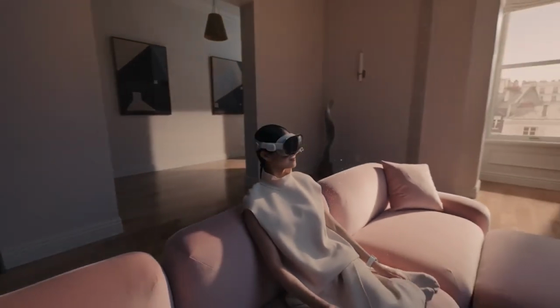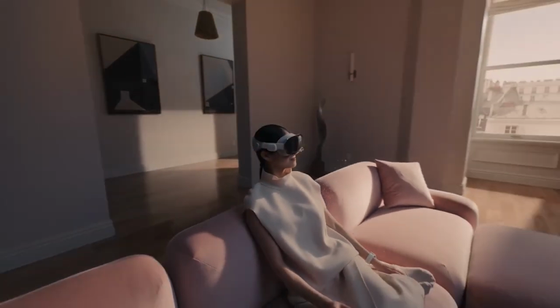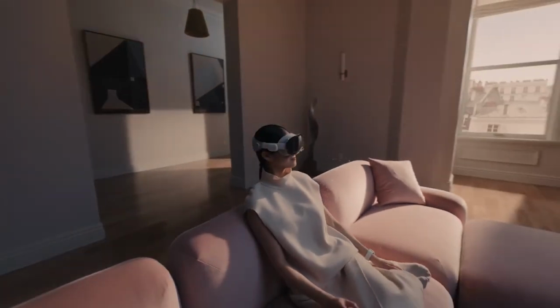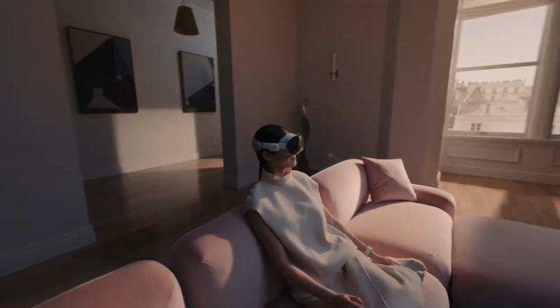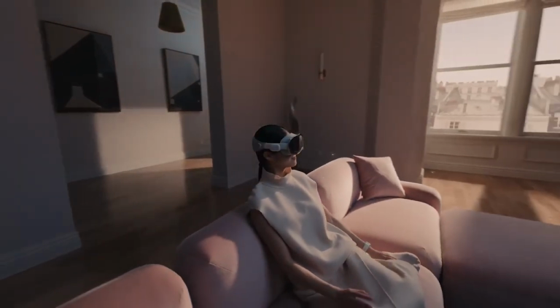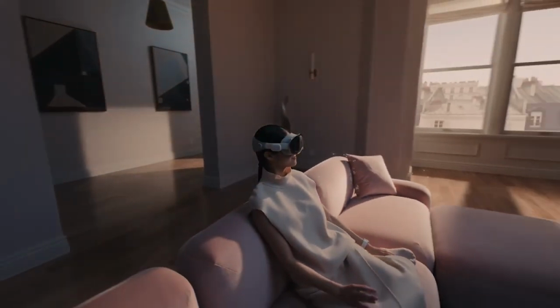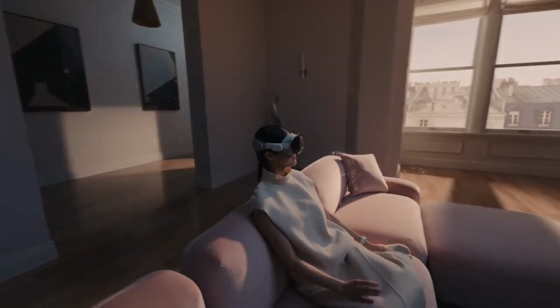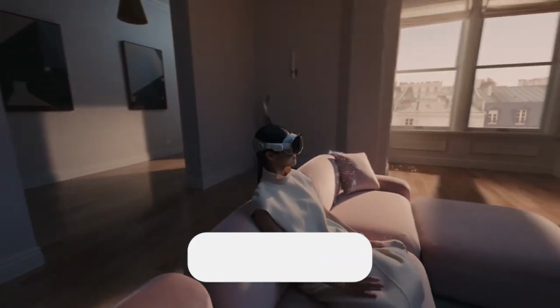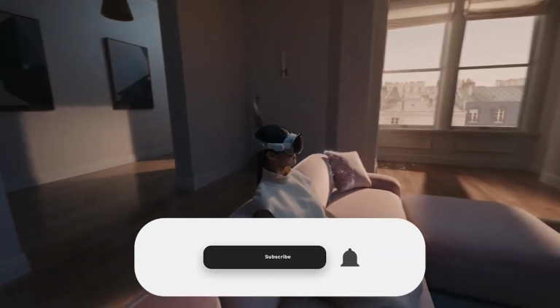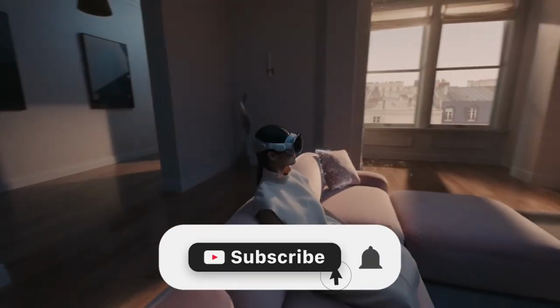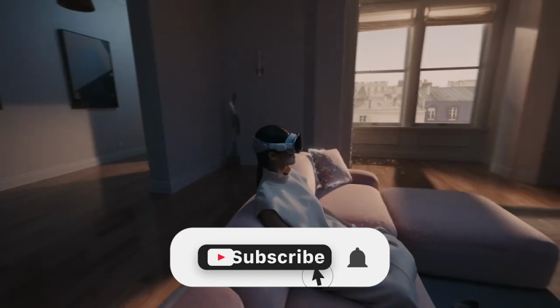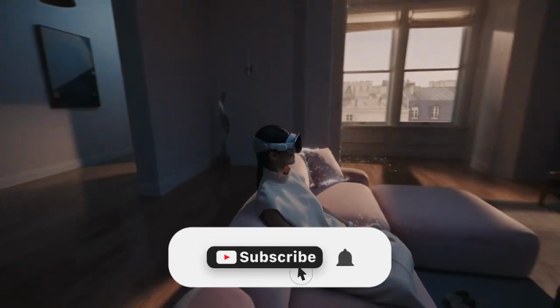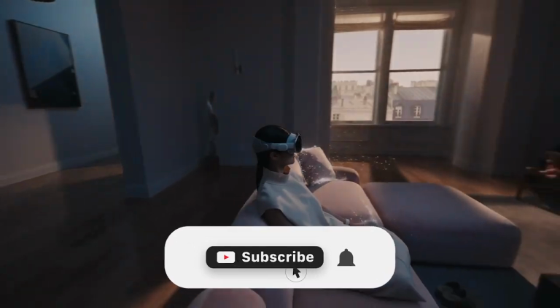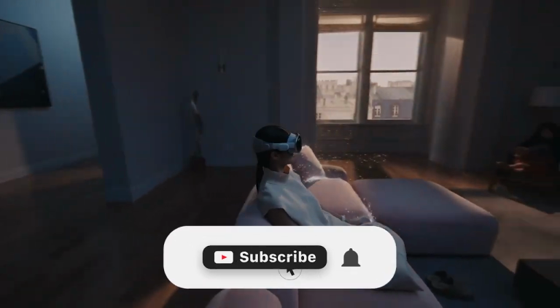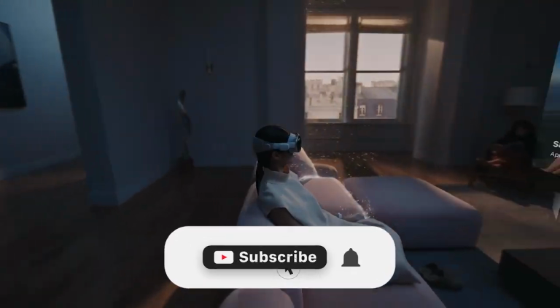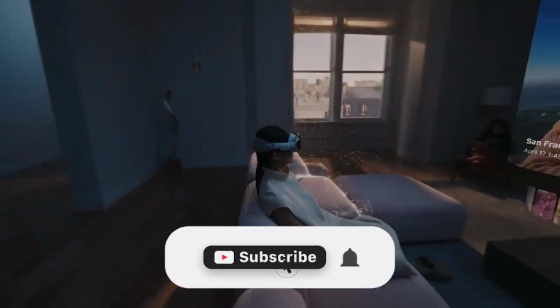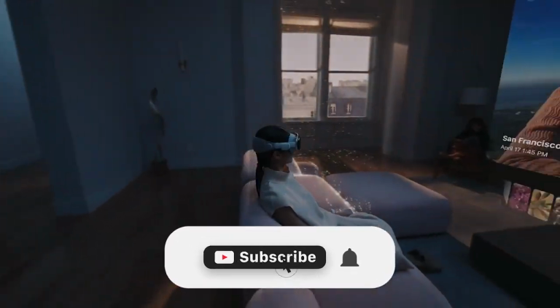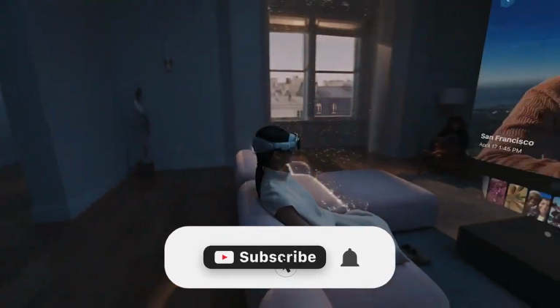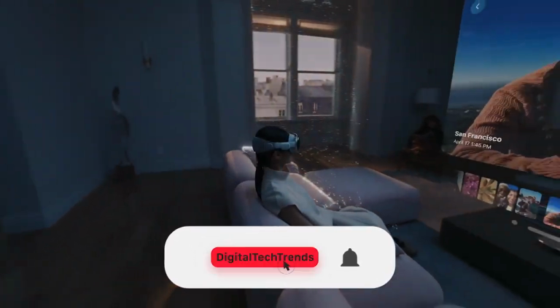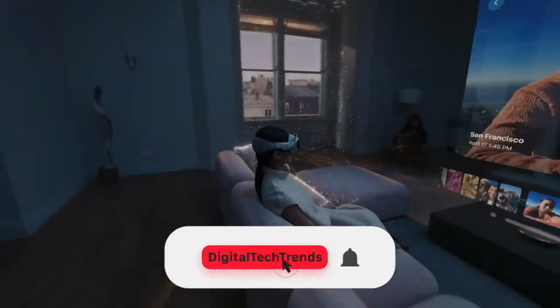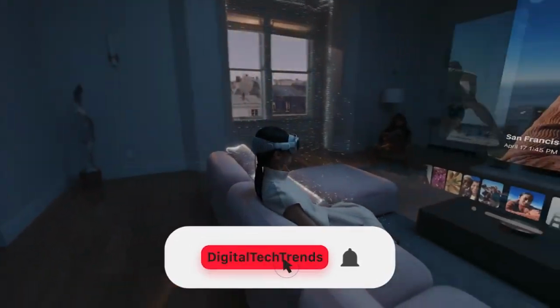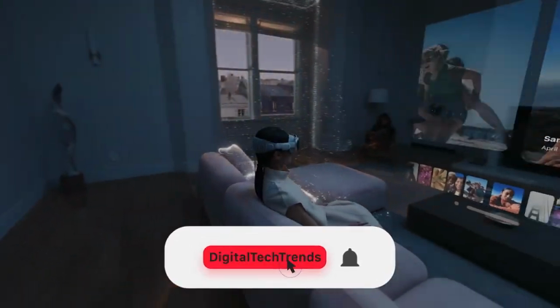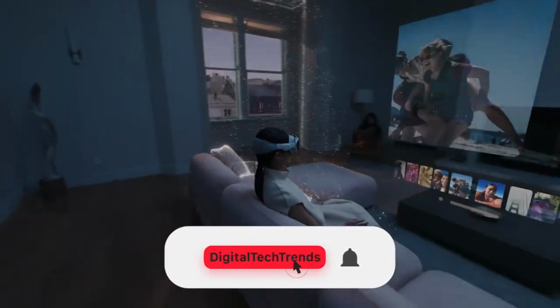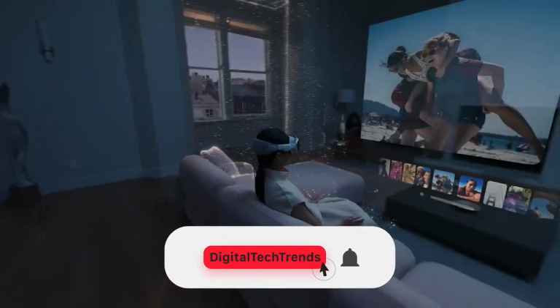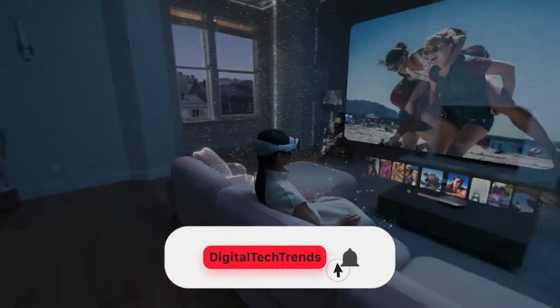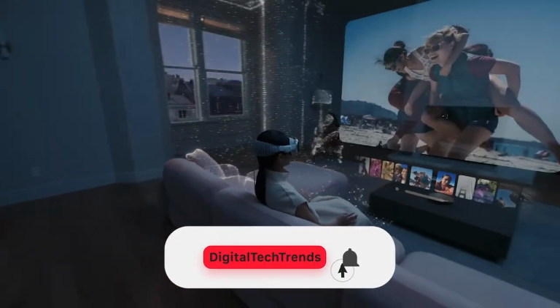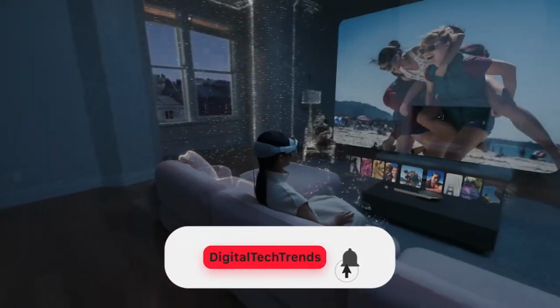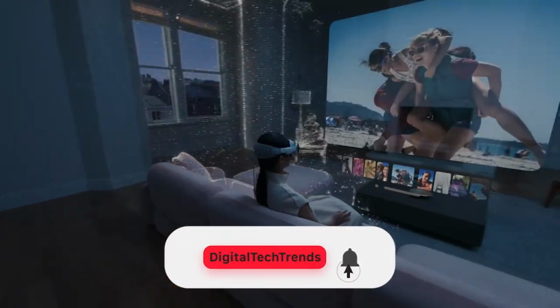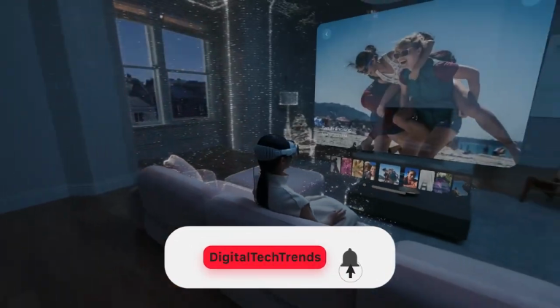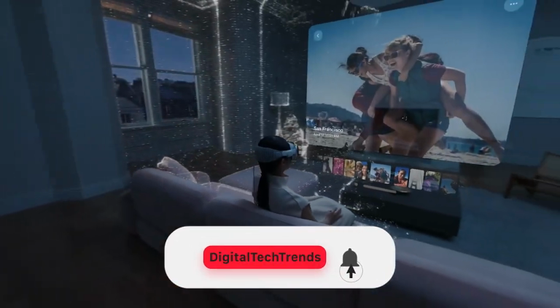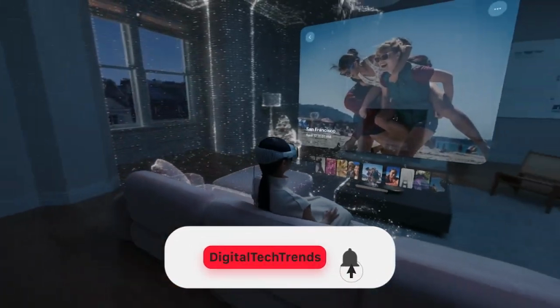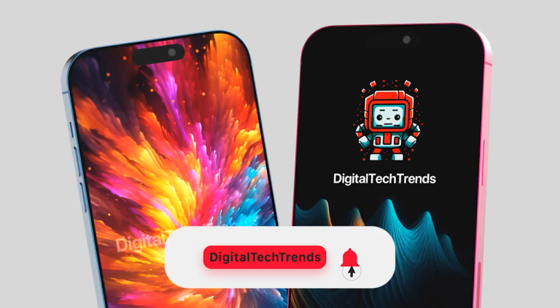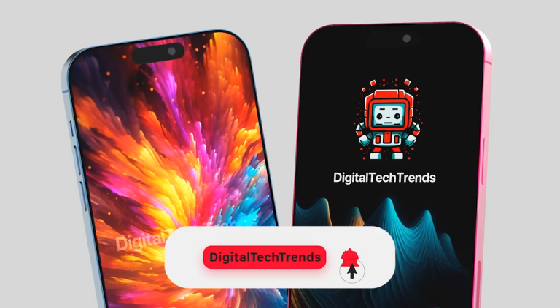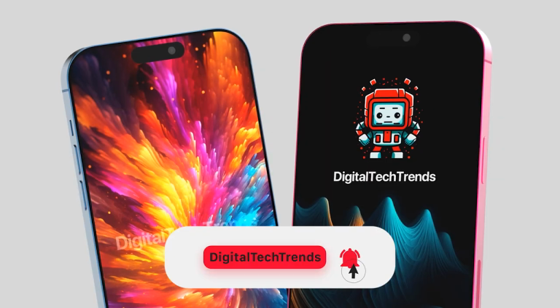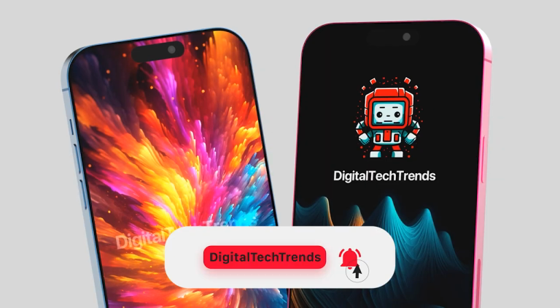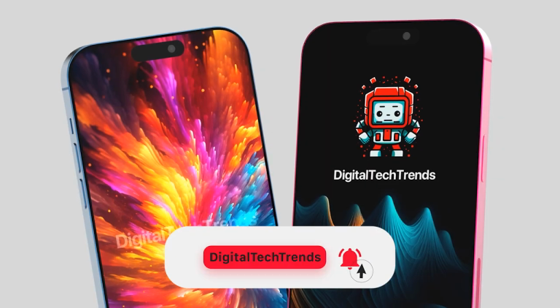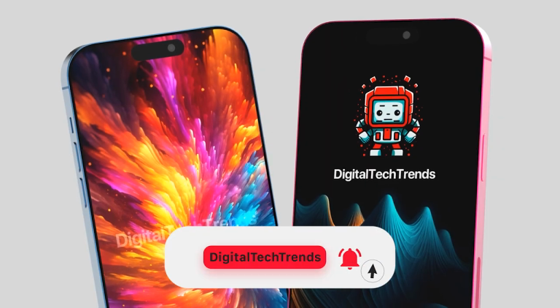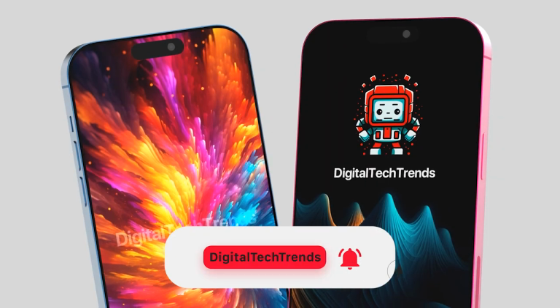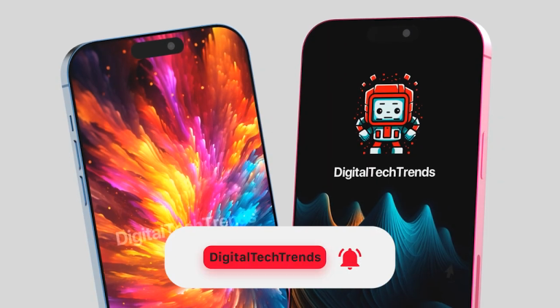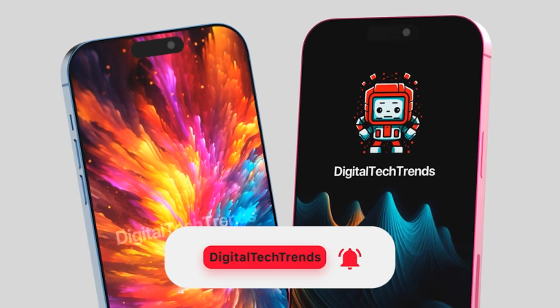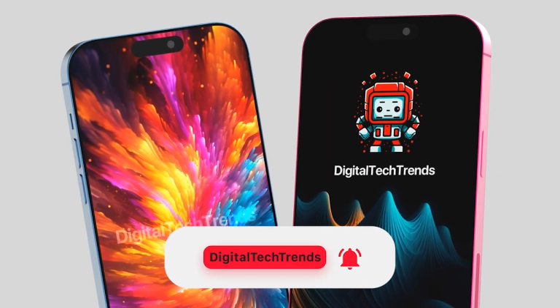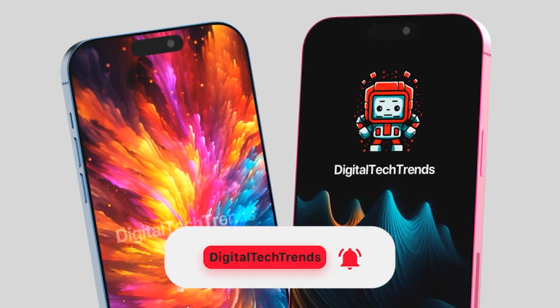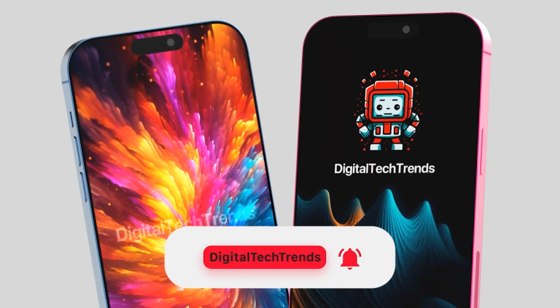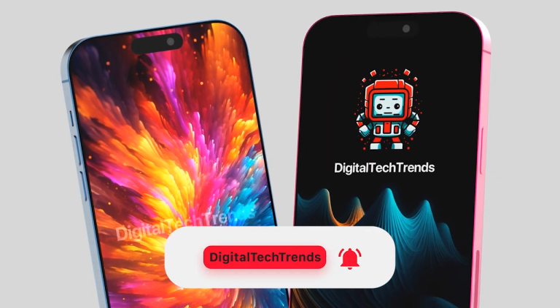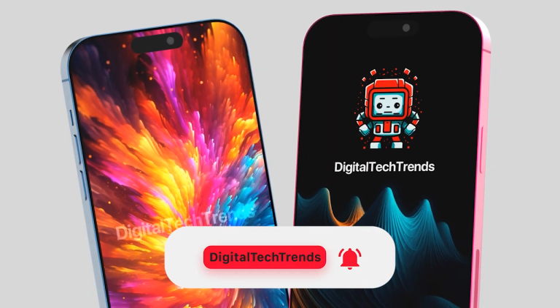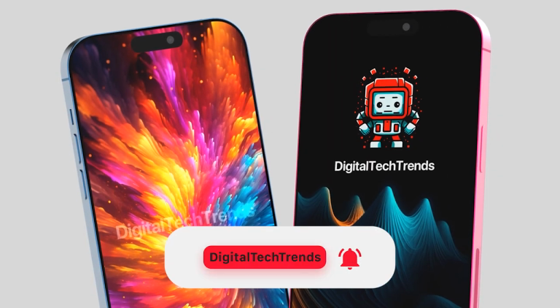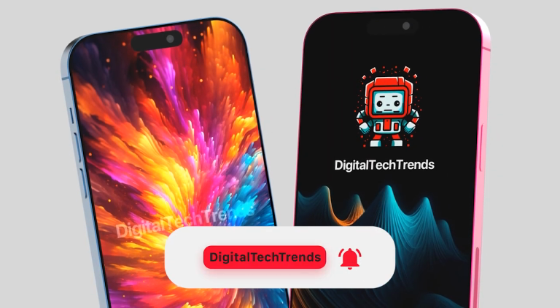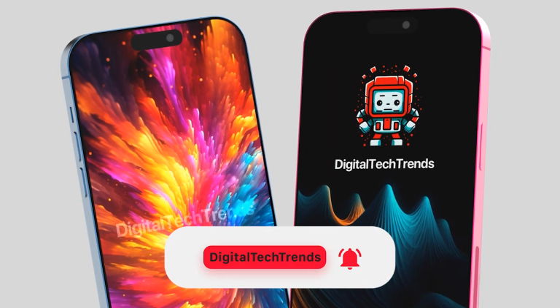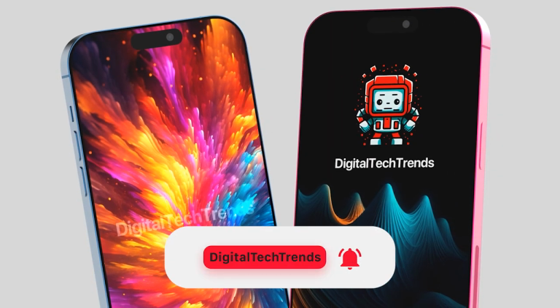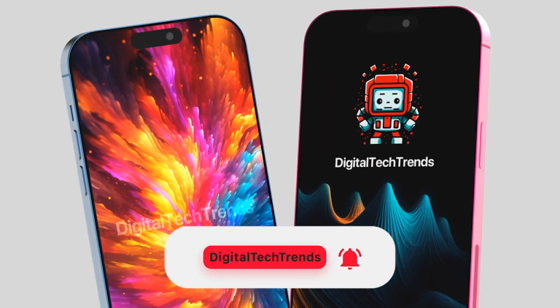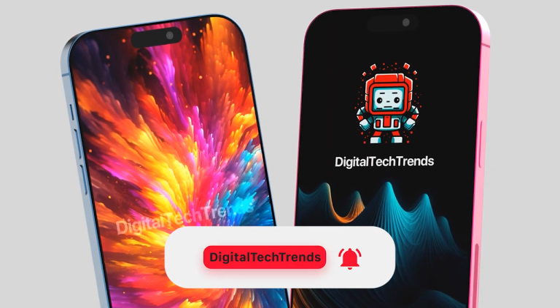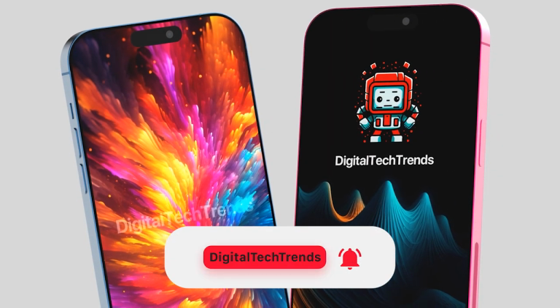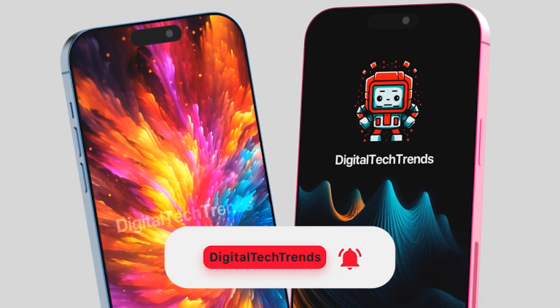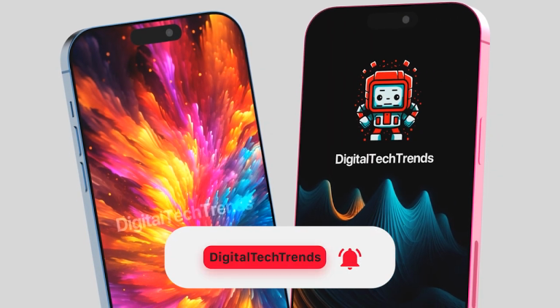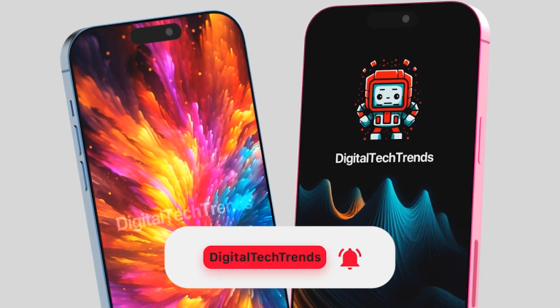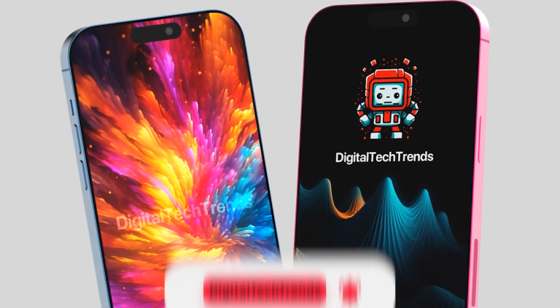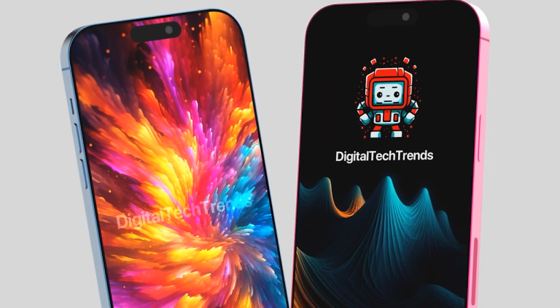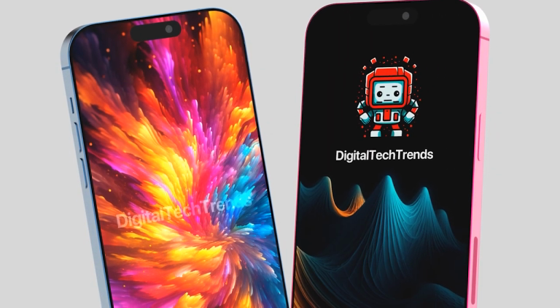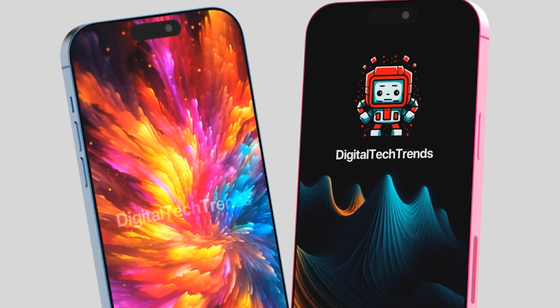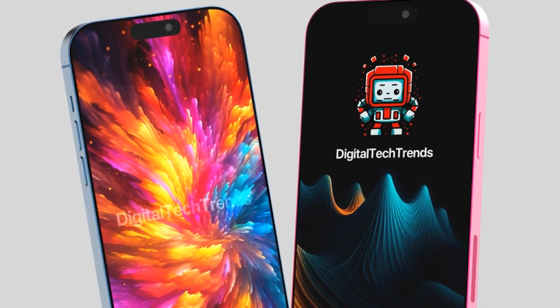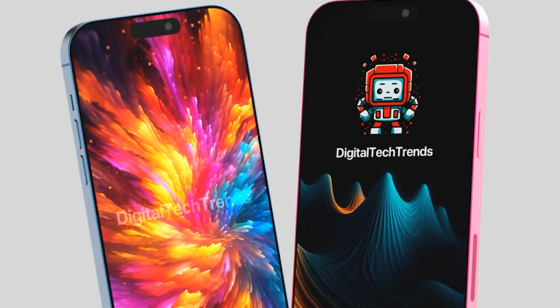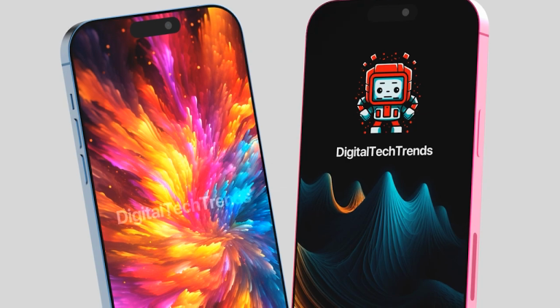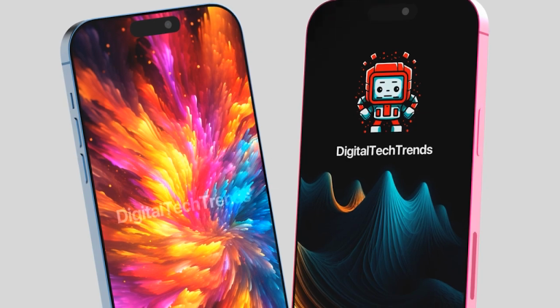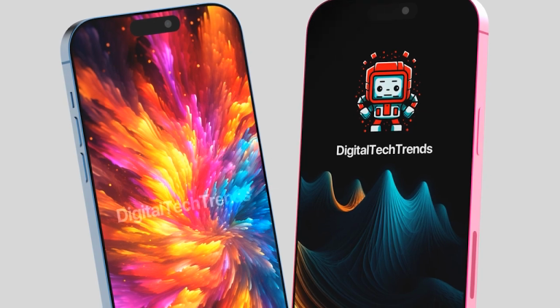But before we dive in, make sure you hit that subscribe button and turn on notifications so you won't miss any of our latest updates.